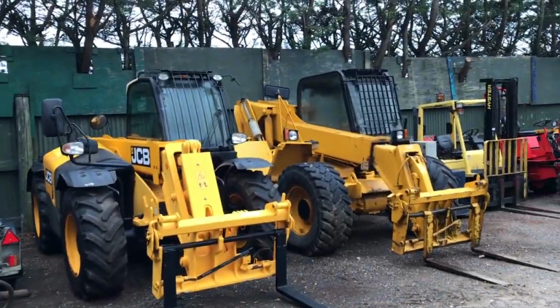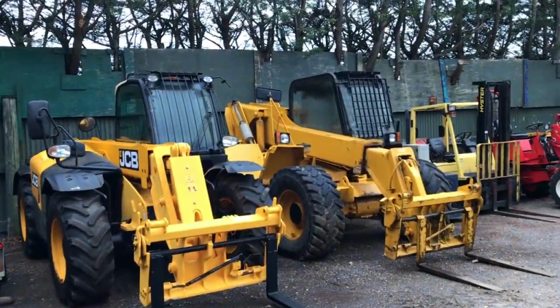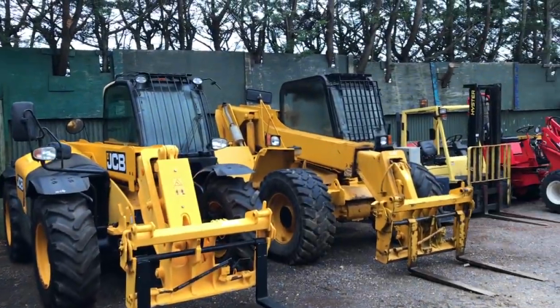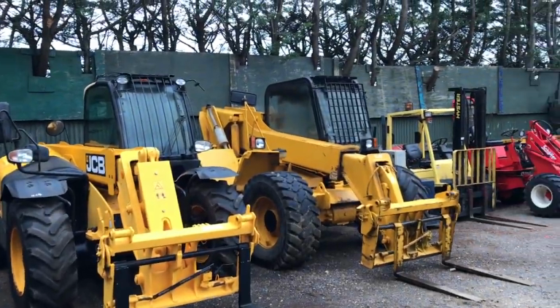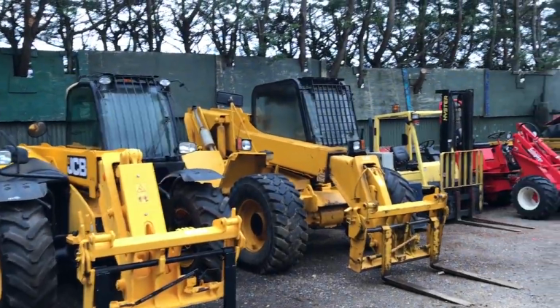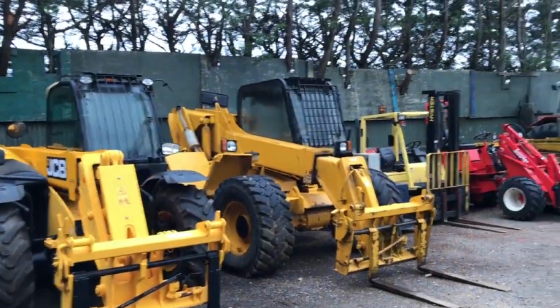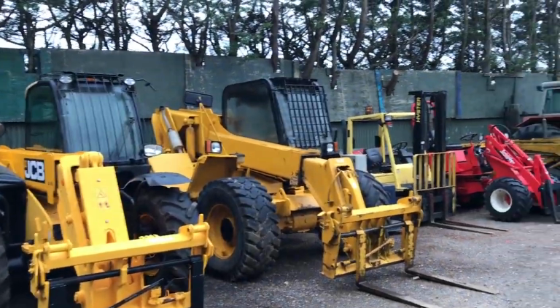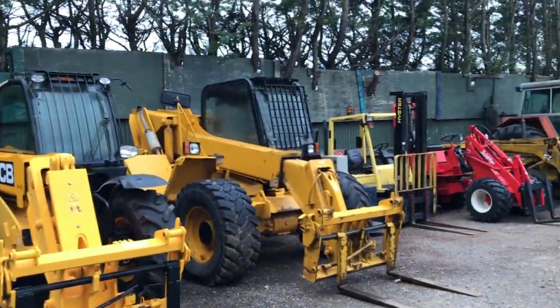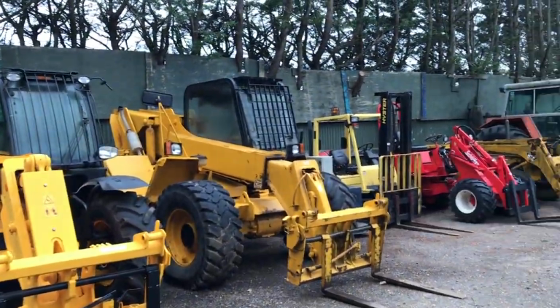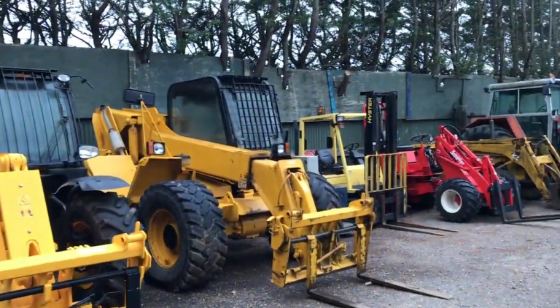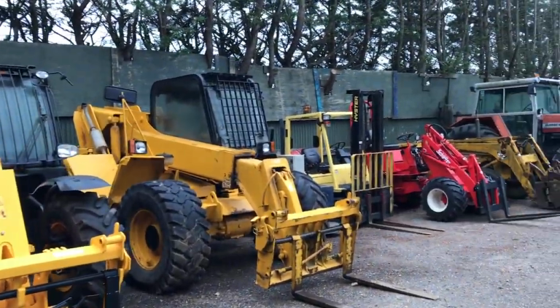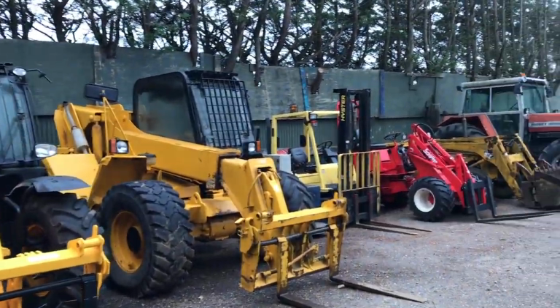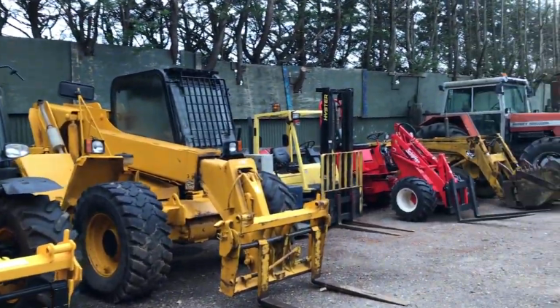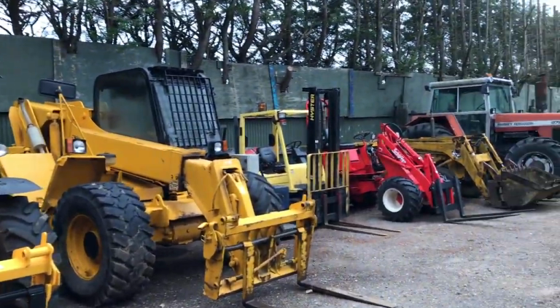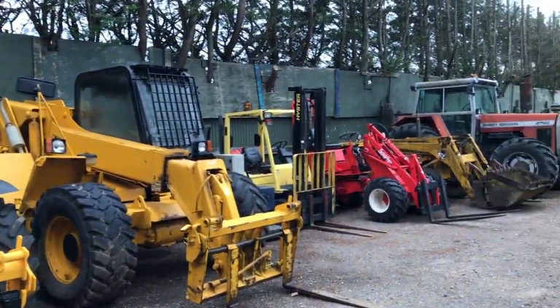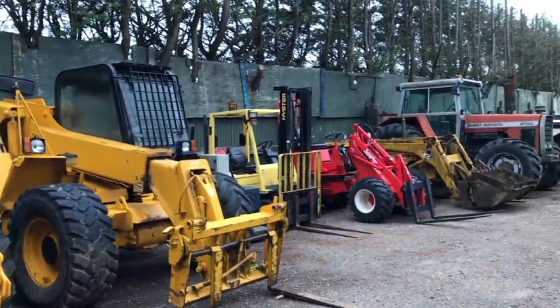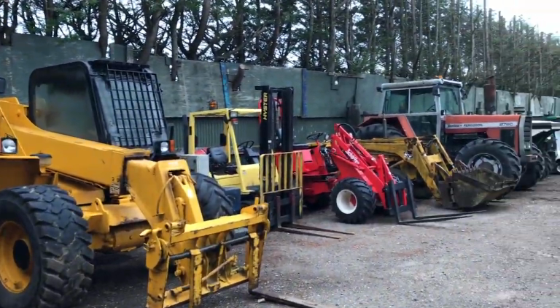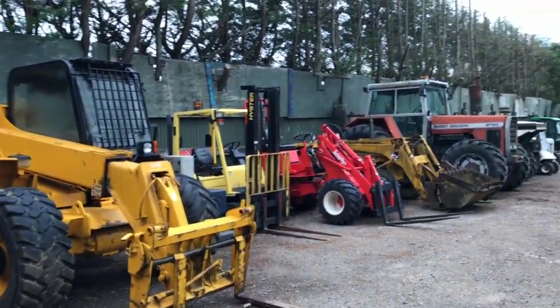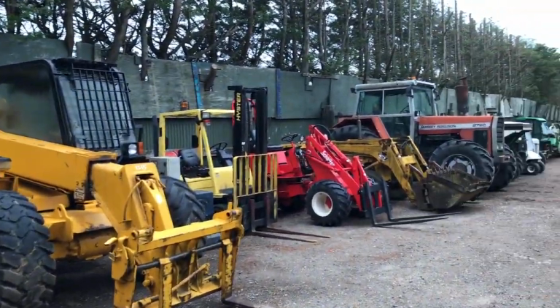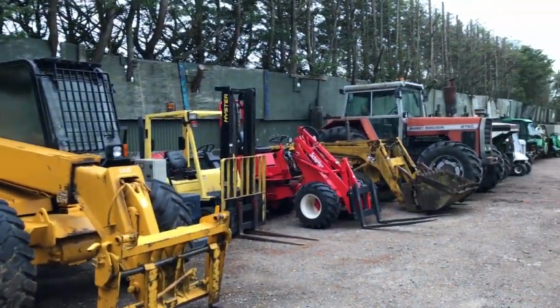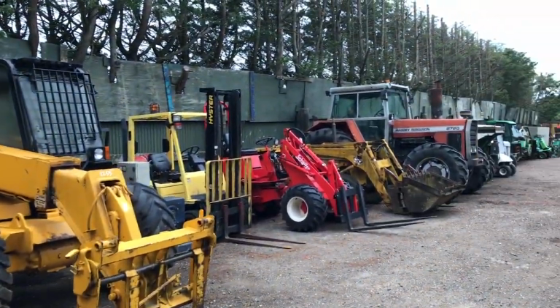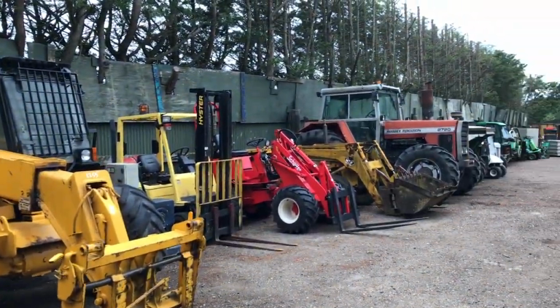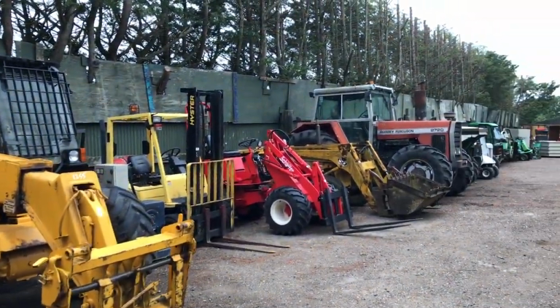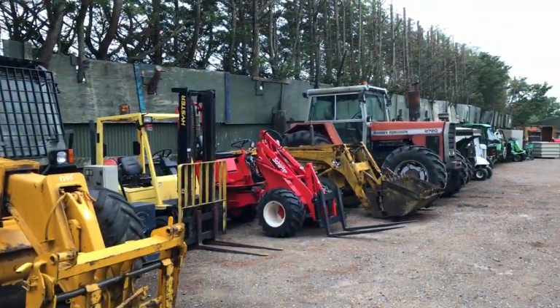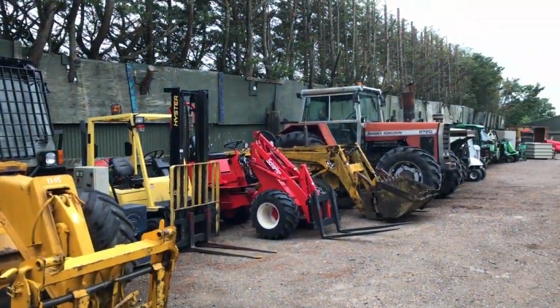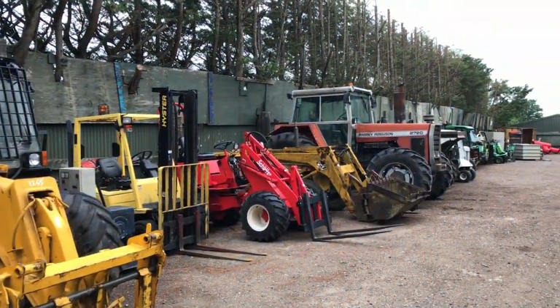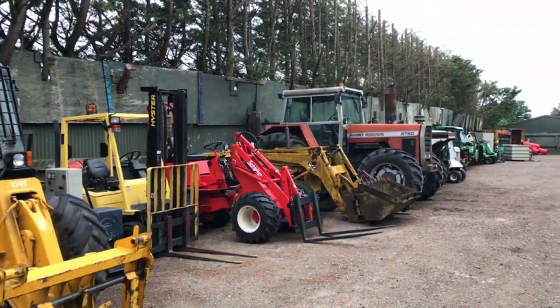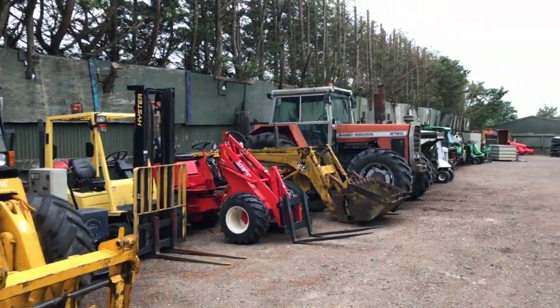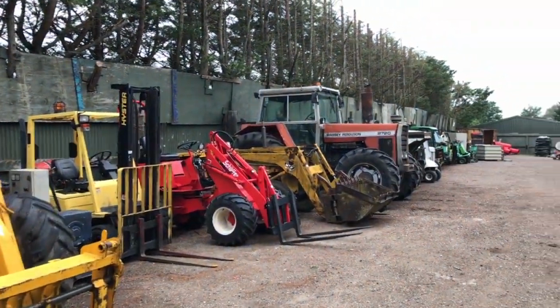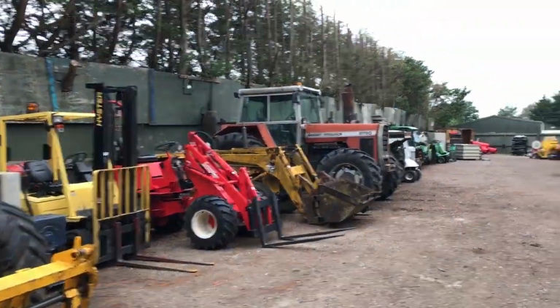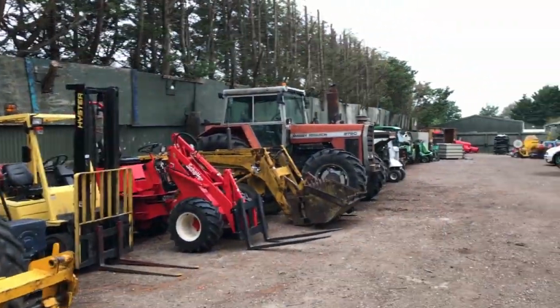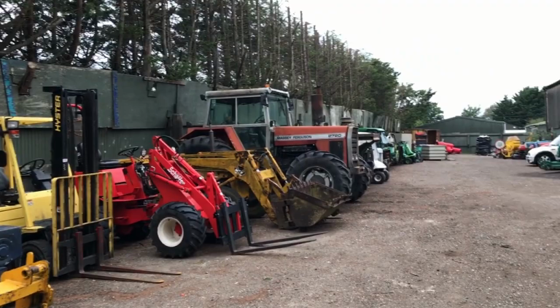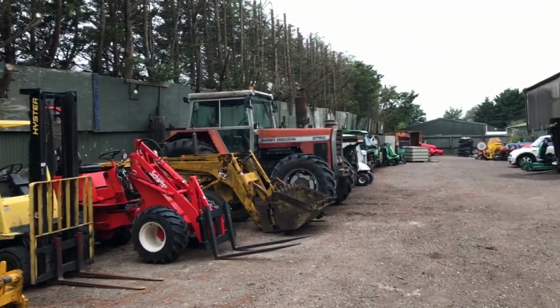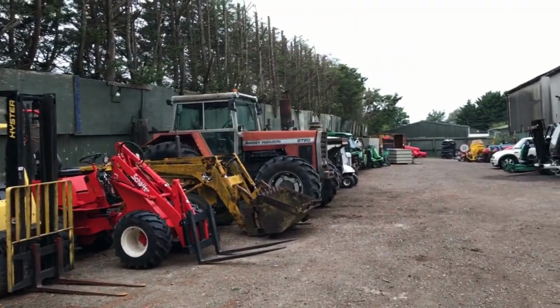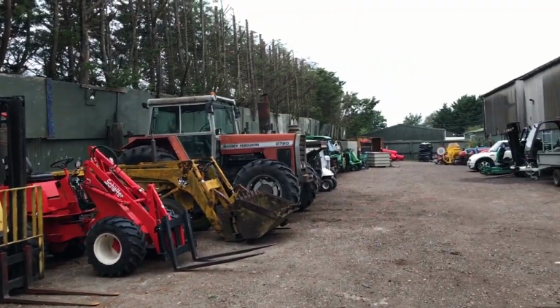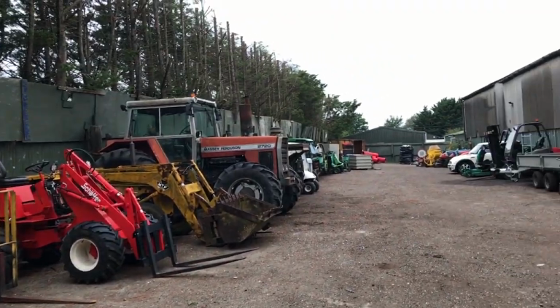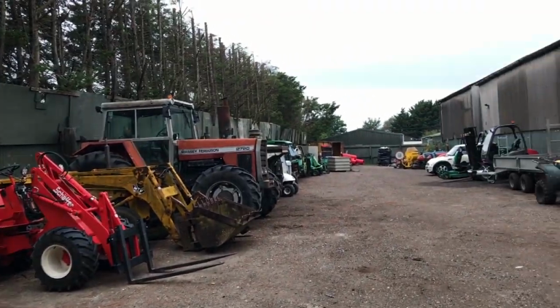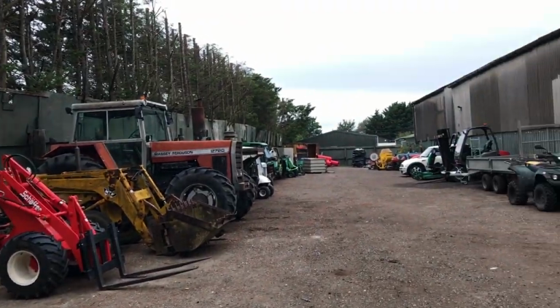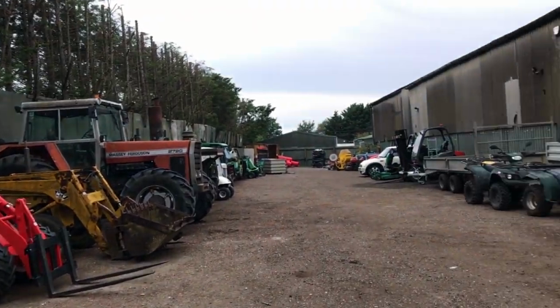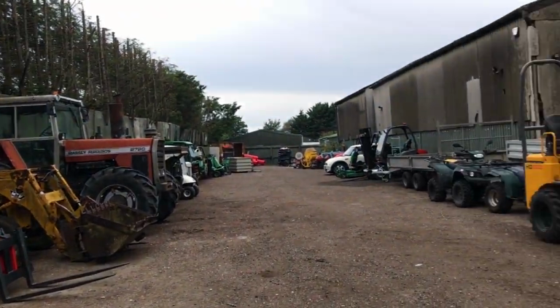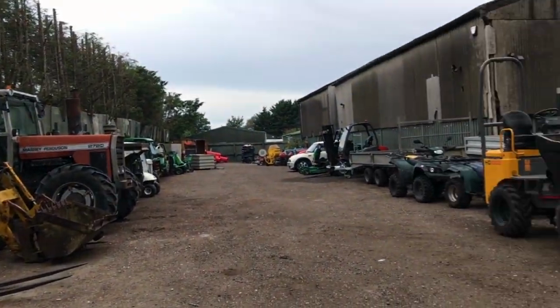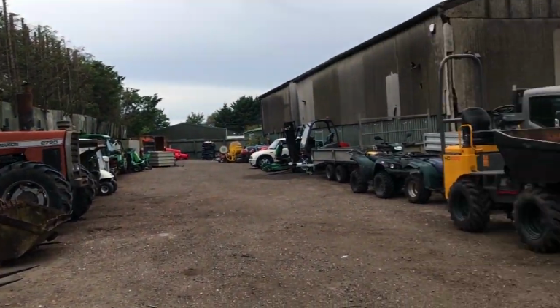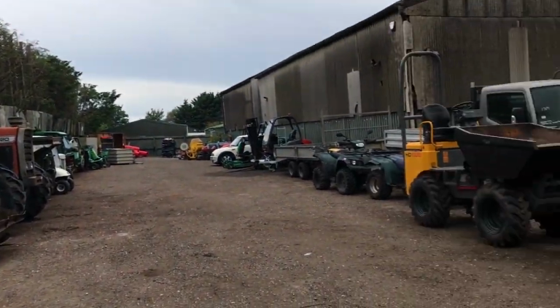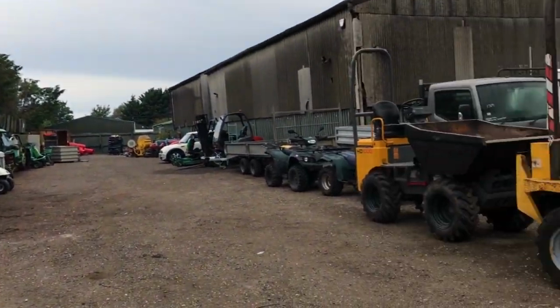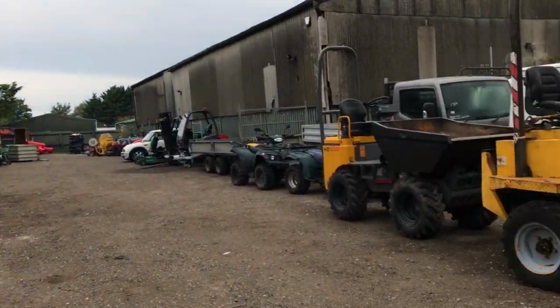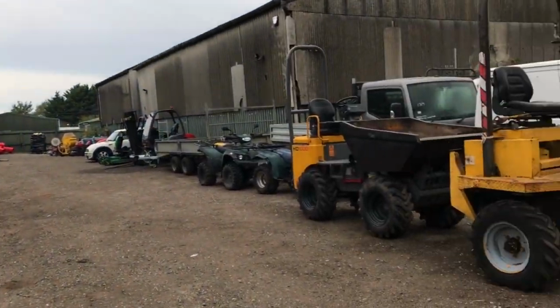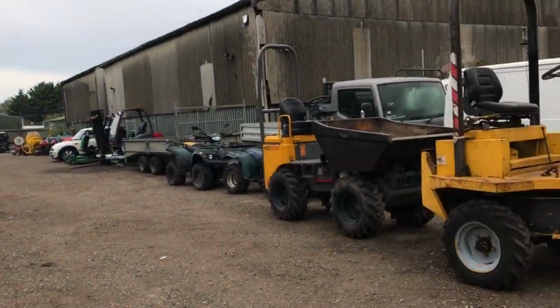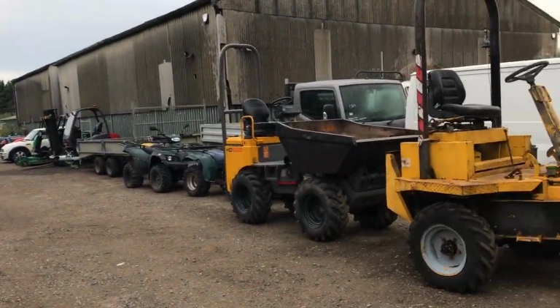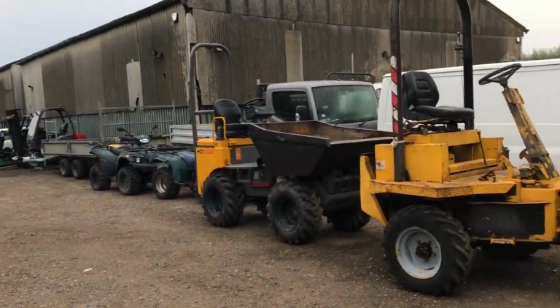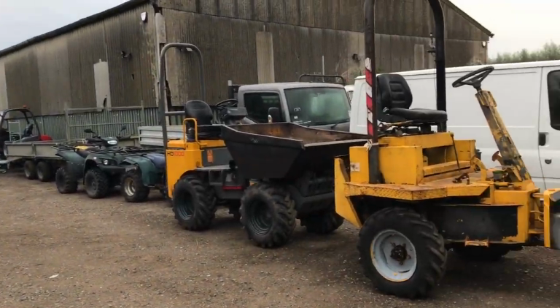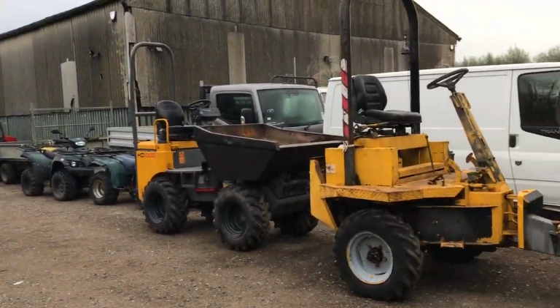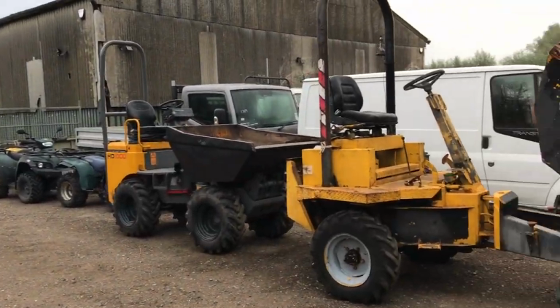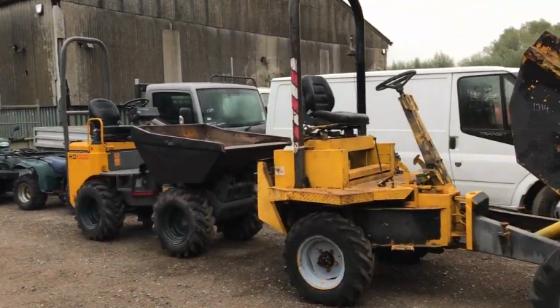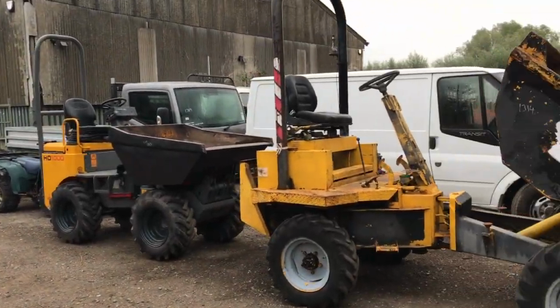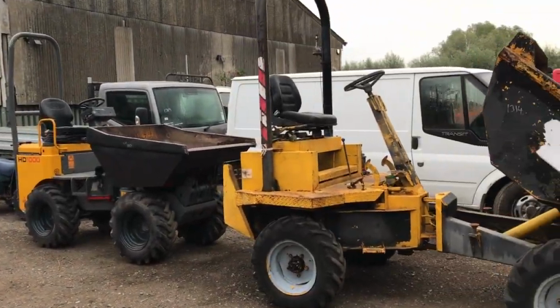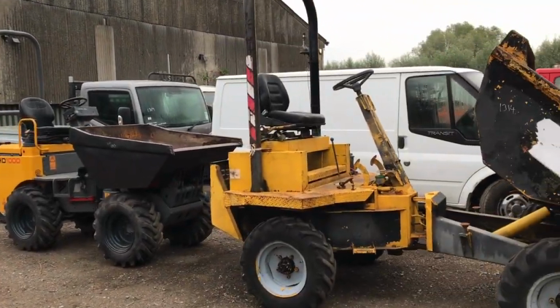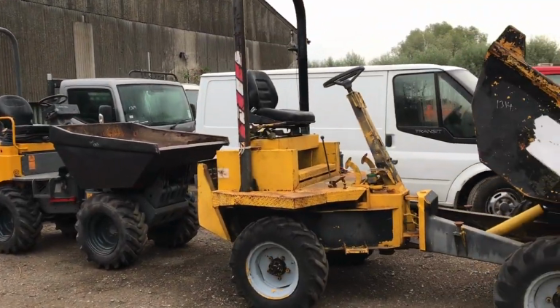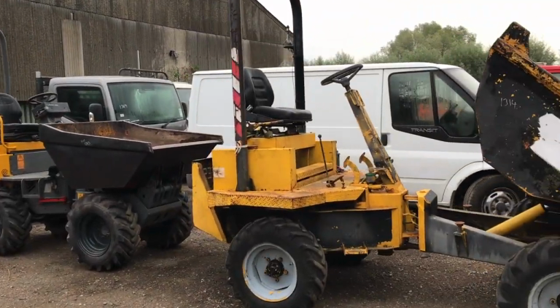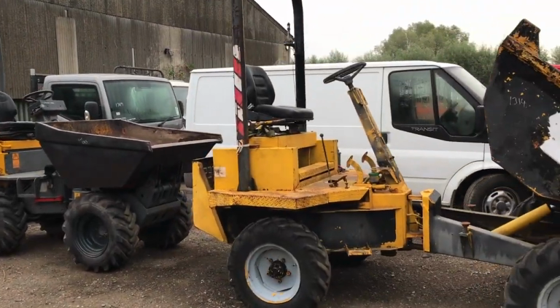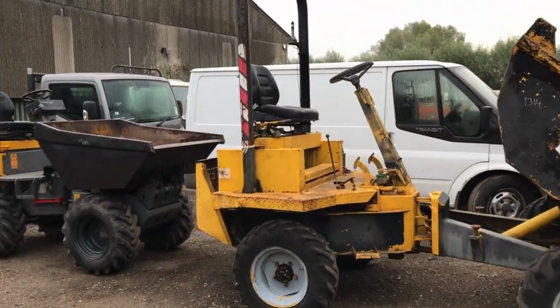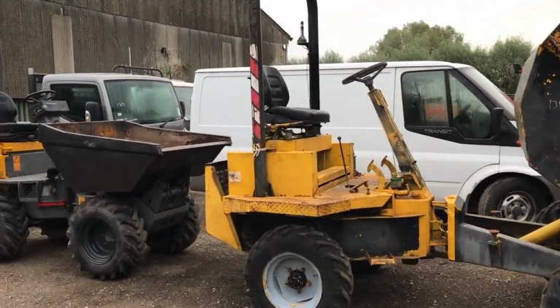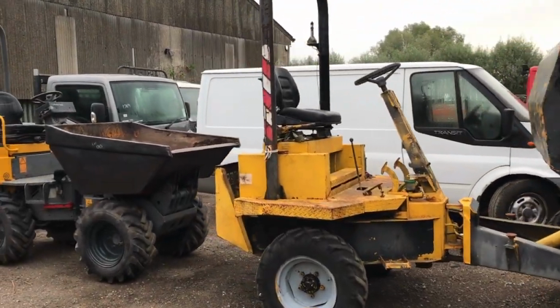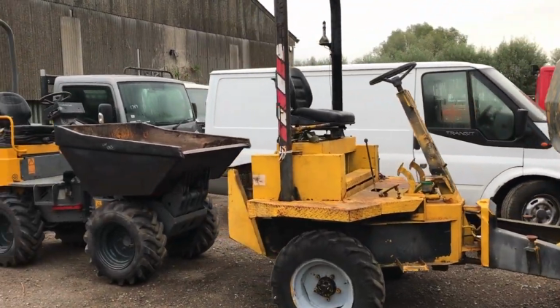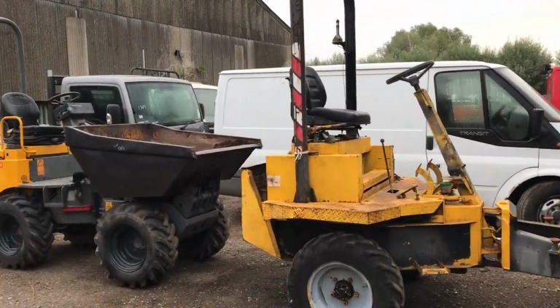So this has just been a very quick walk around to show you a few of the items that are going to be offered.